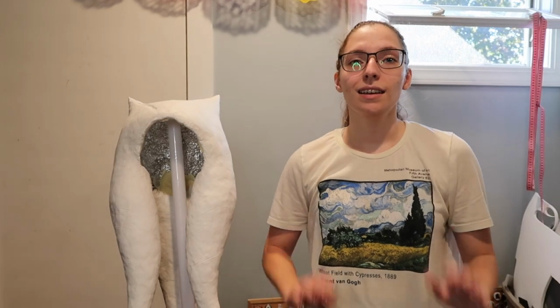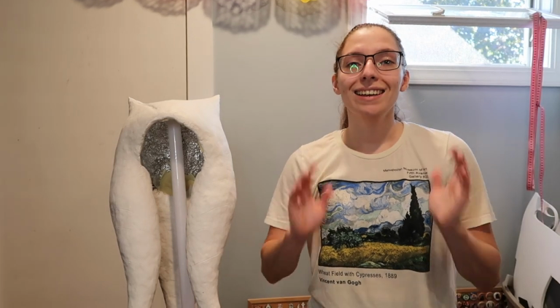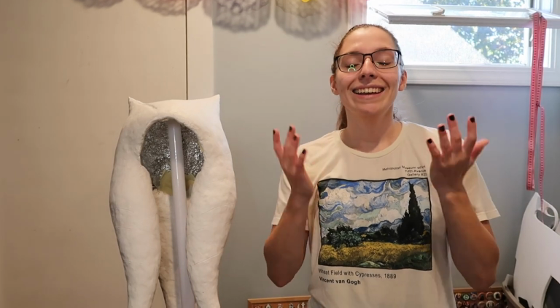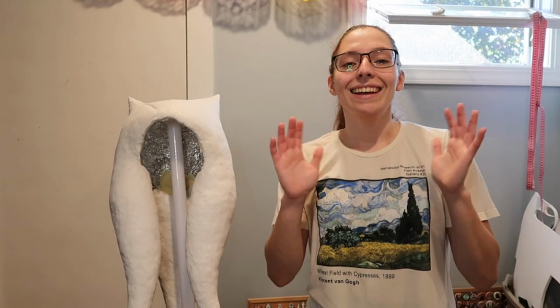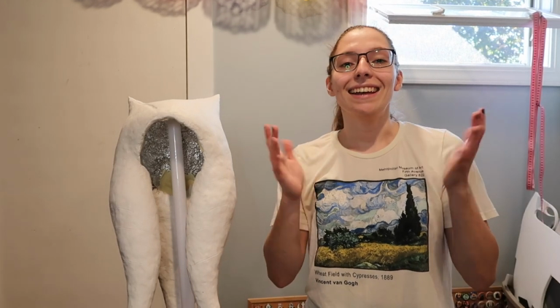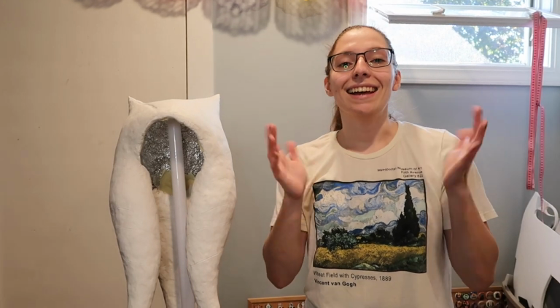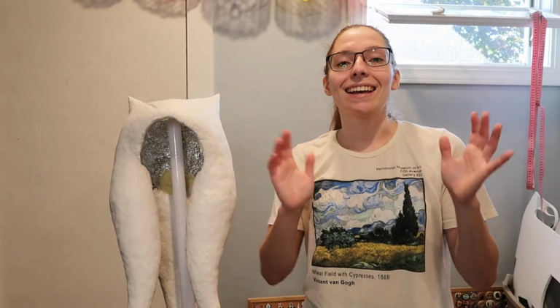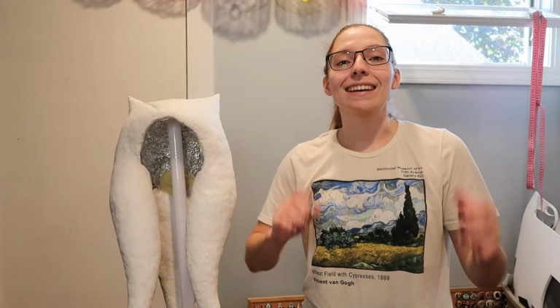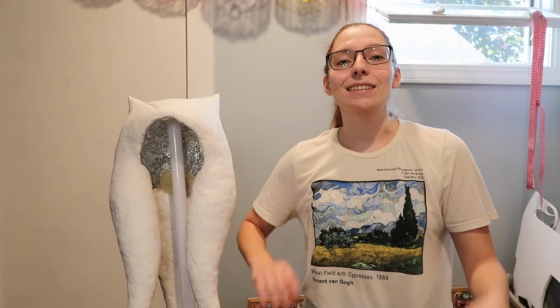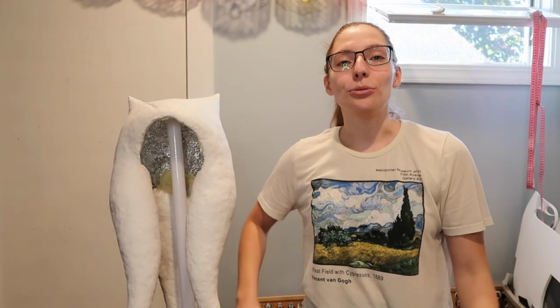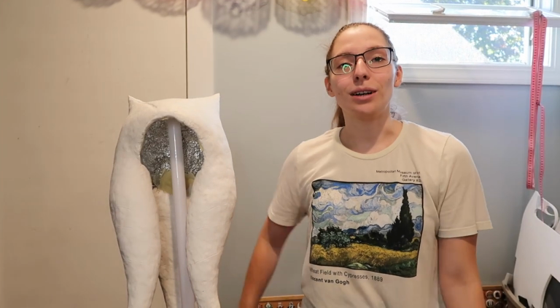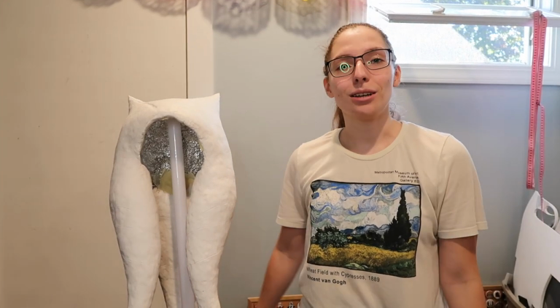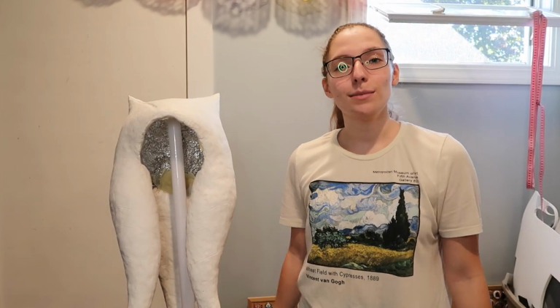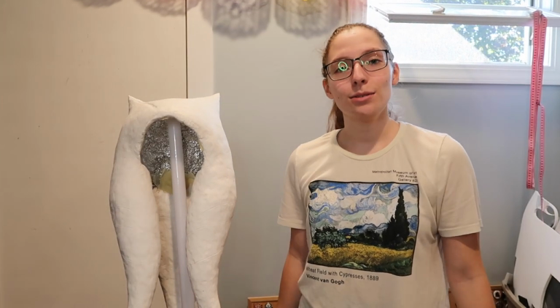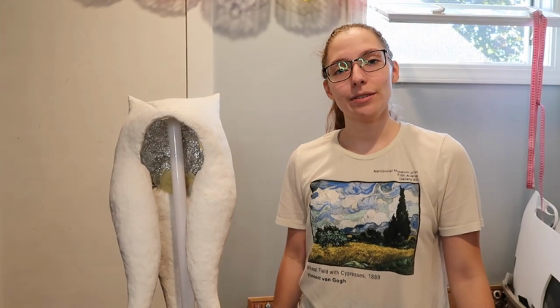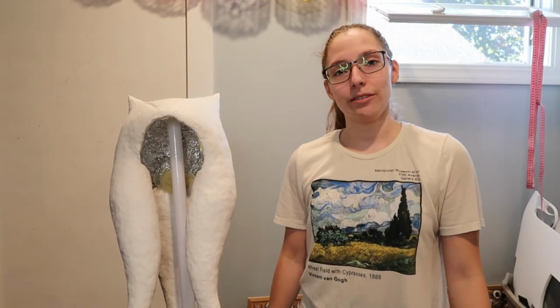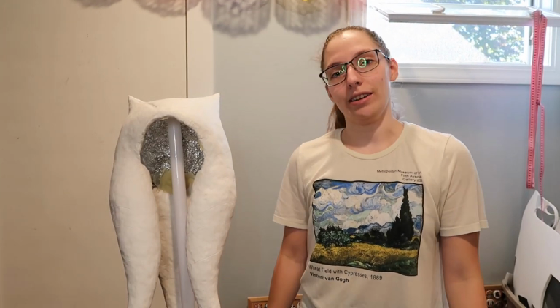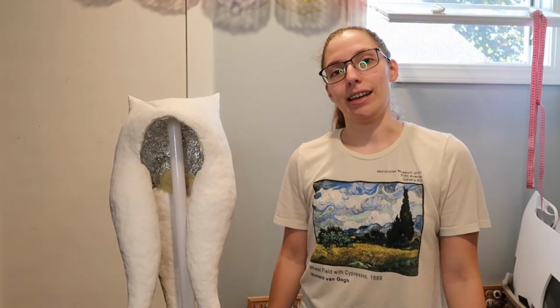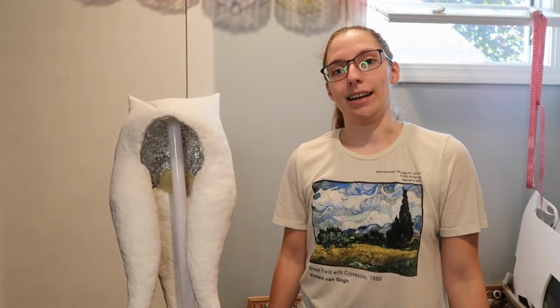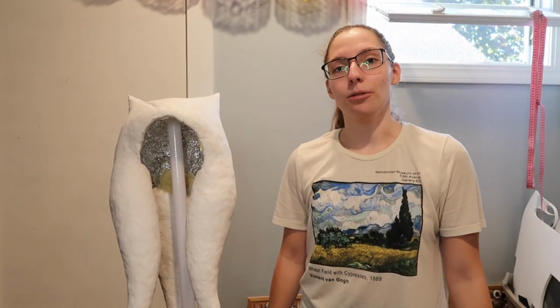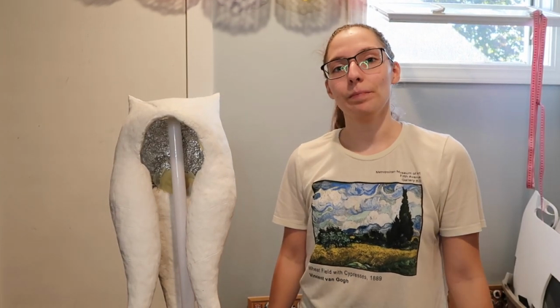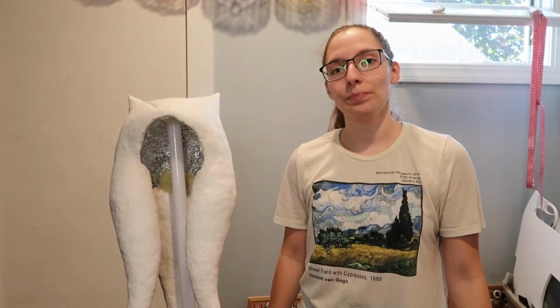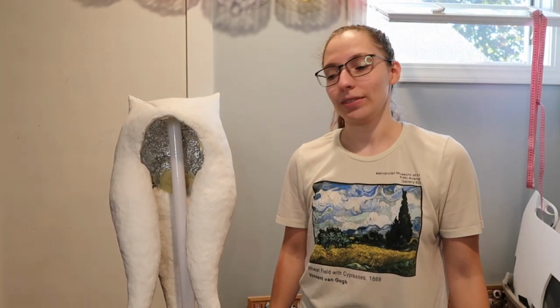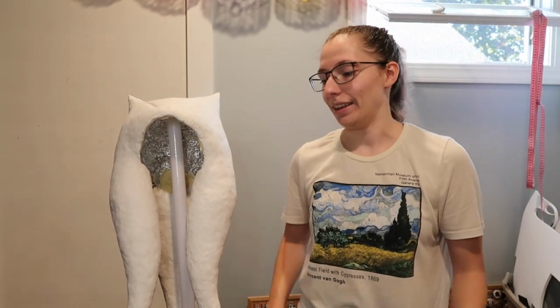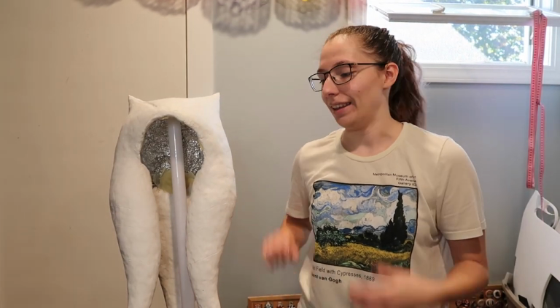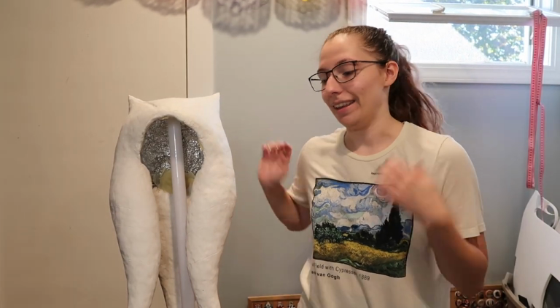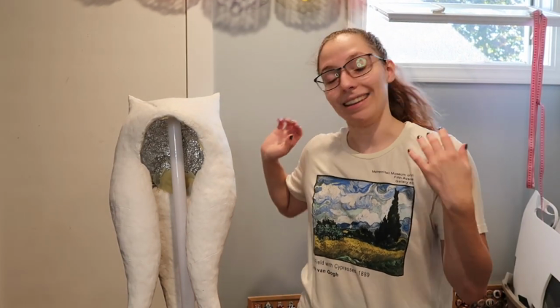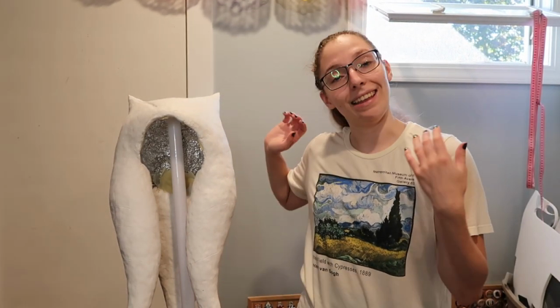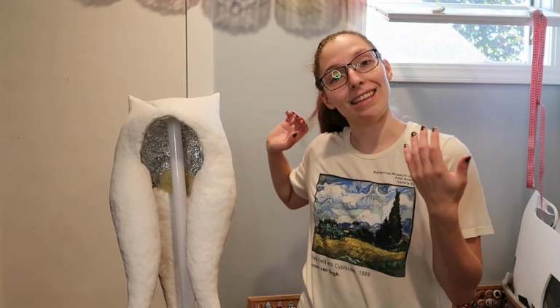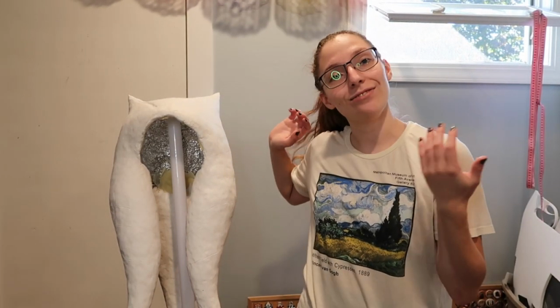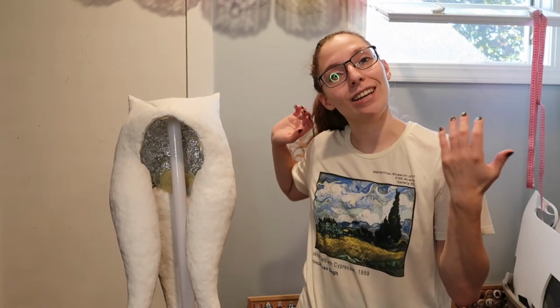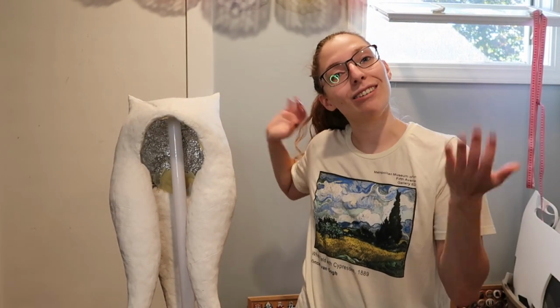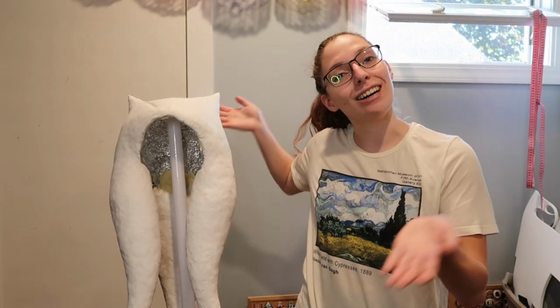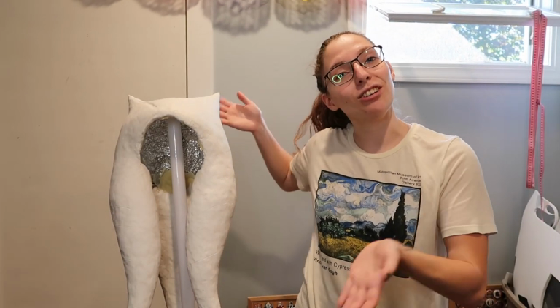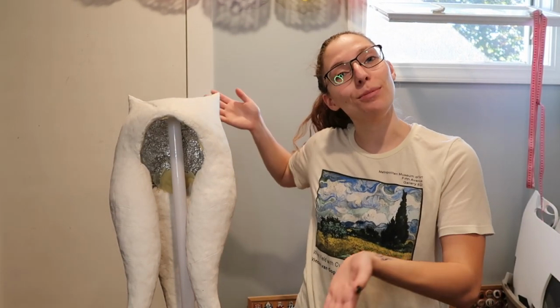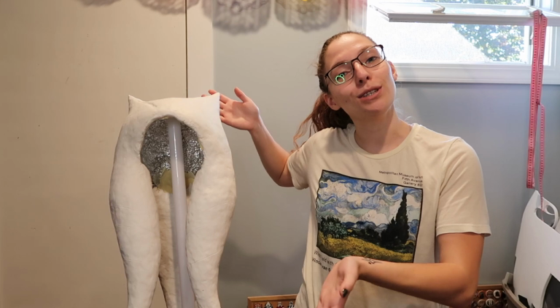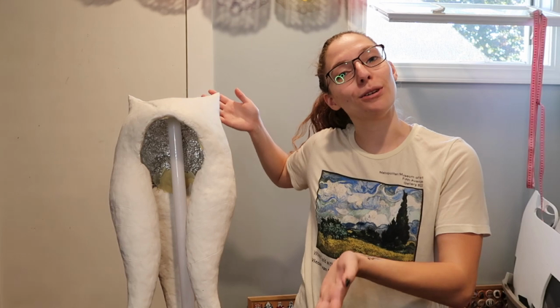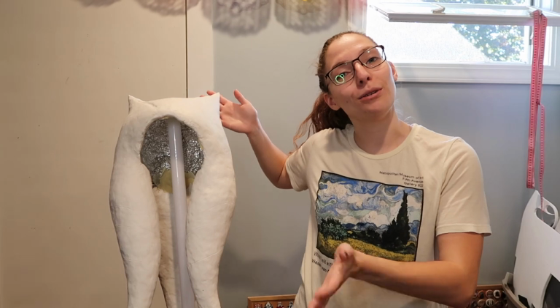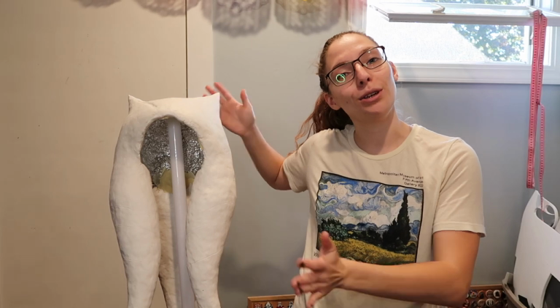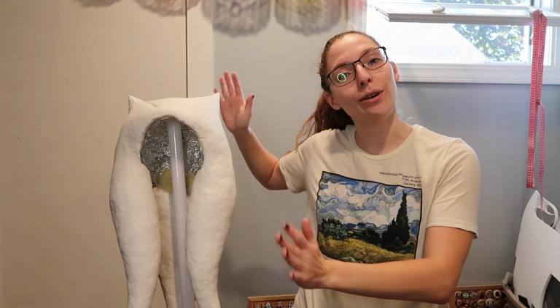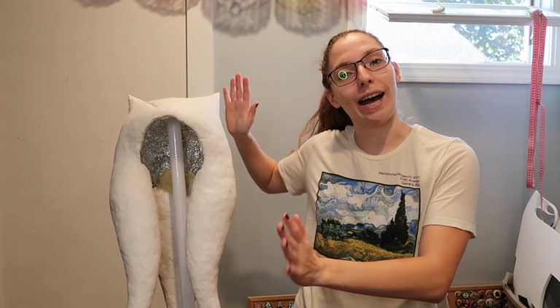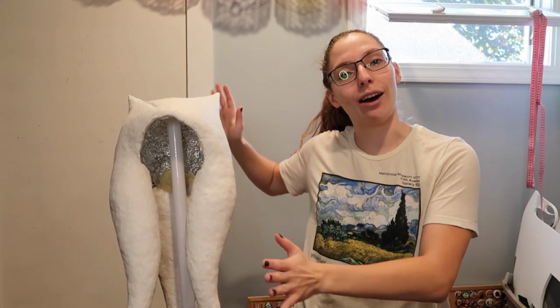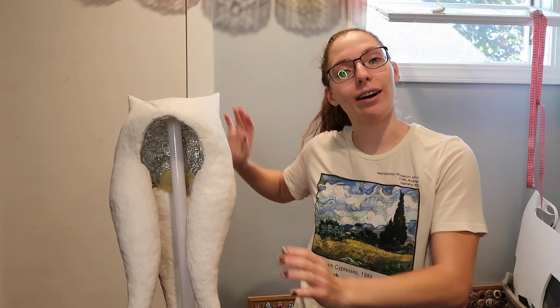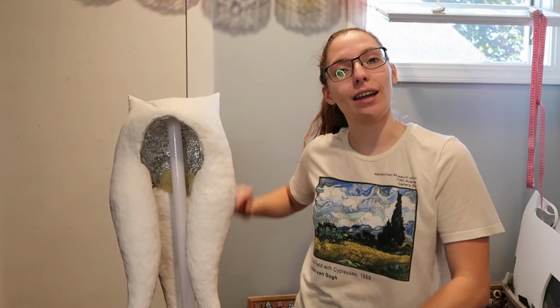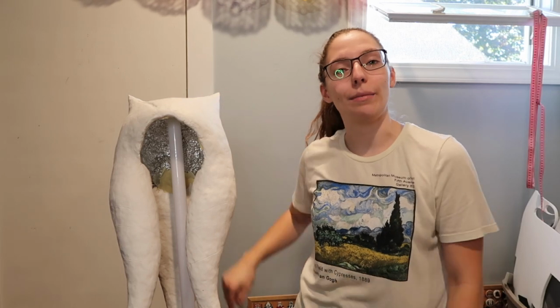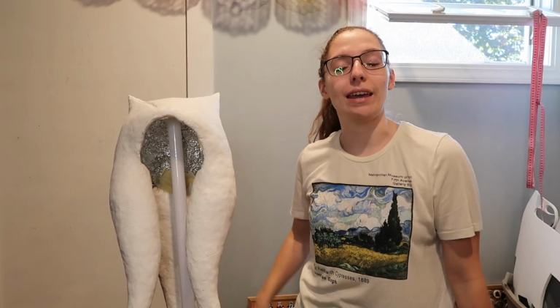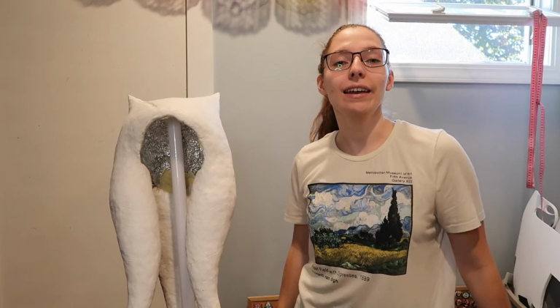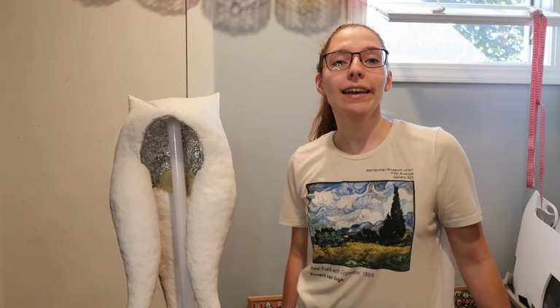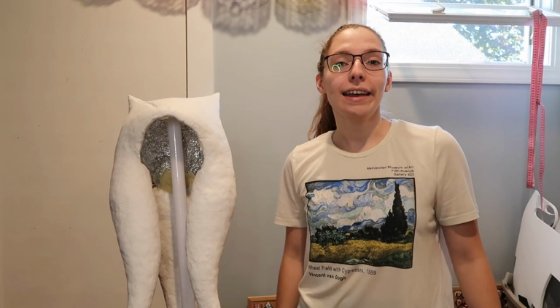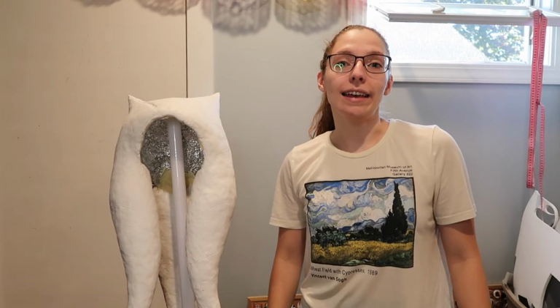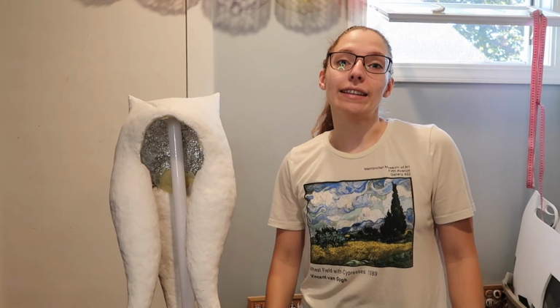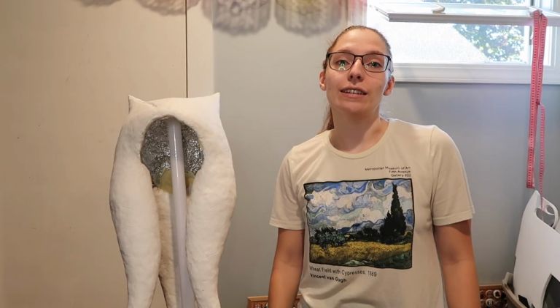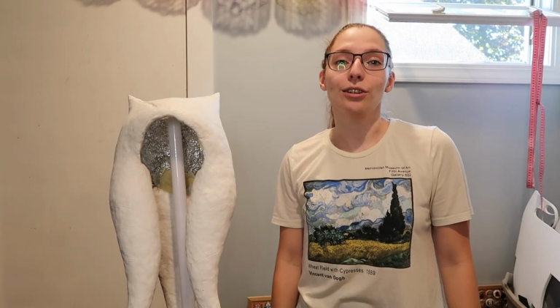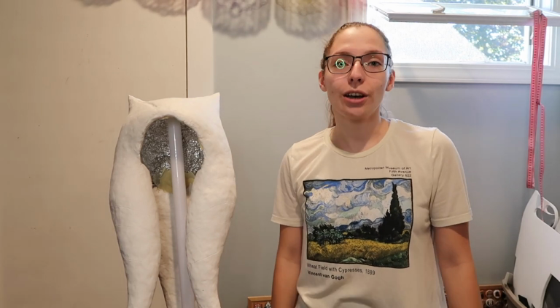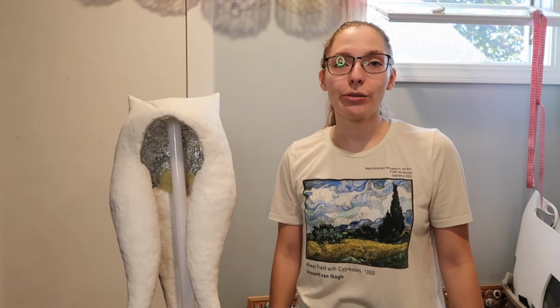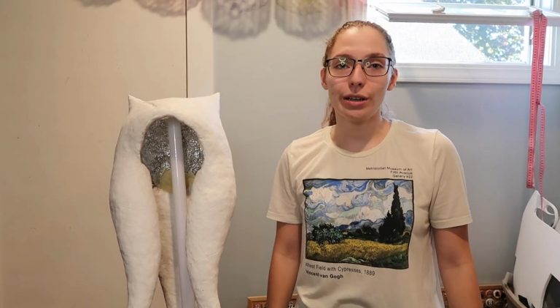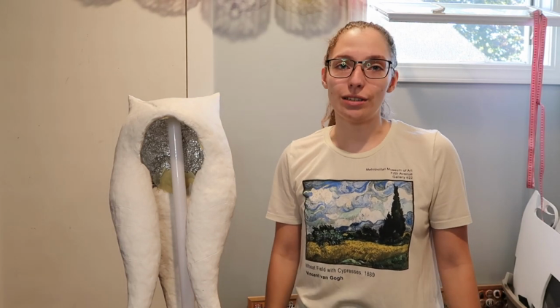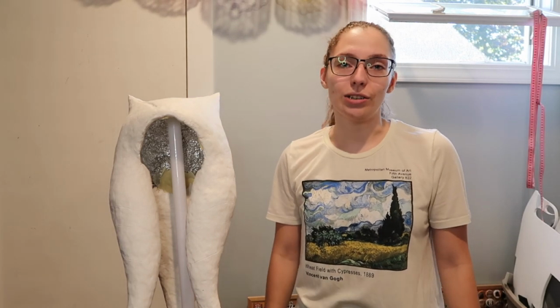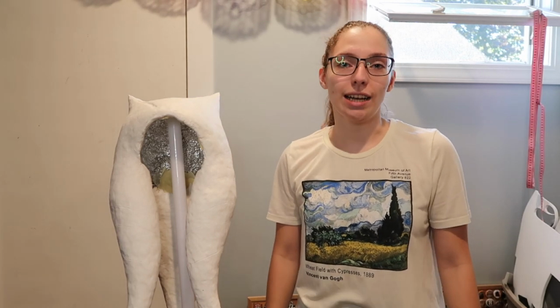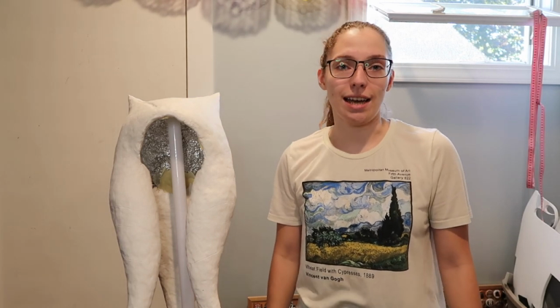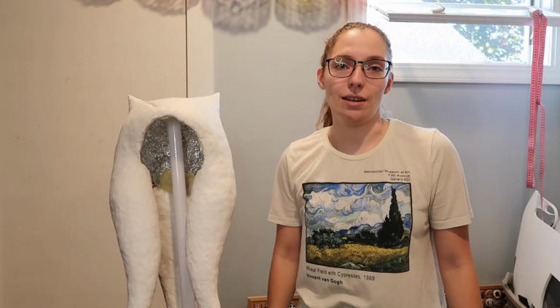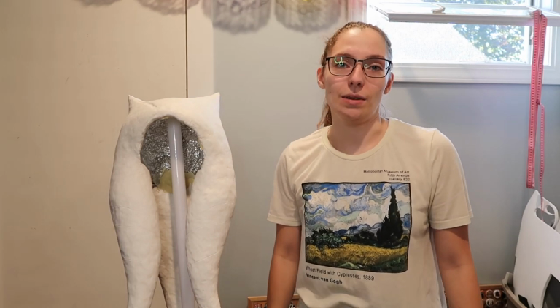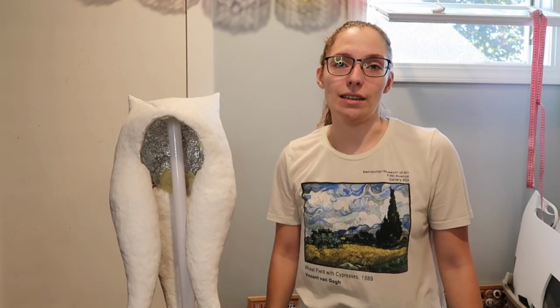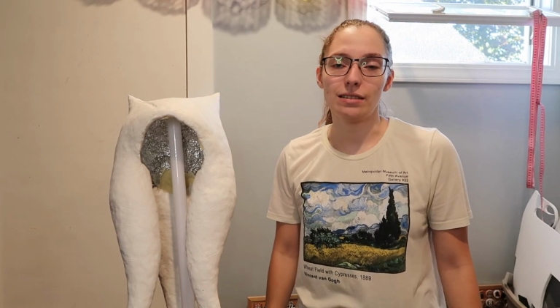Hey guys, welcome to a new video. In this video I will be showing you how I make a silicone Ahsoka headpiece.